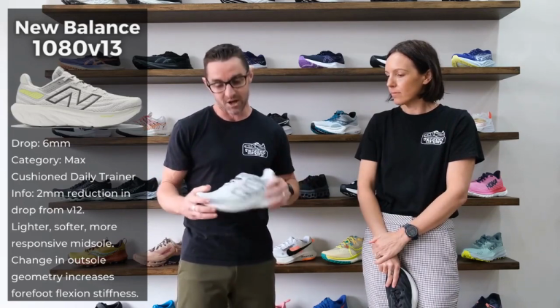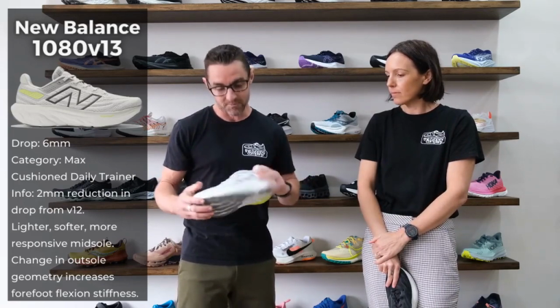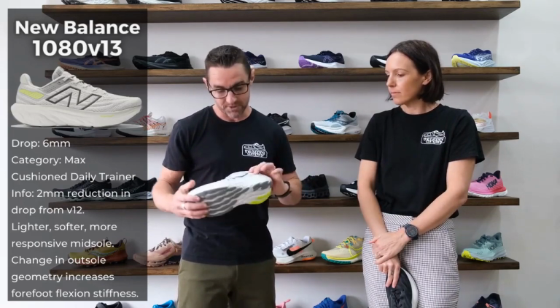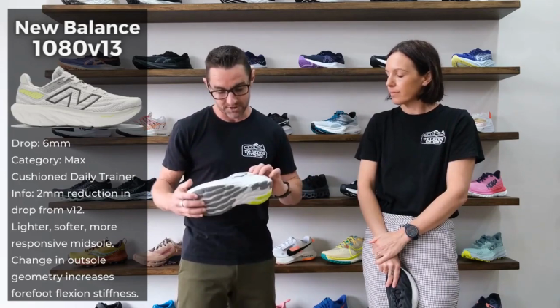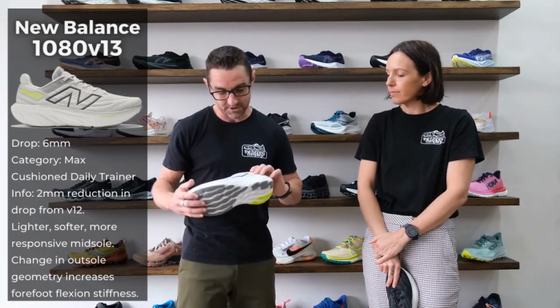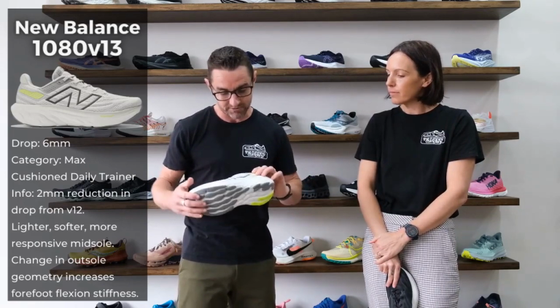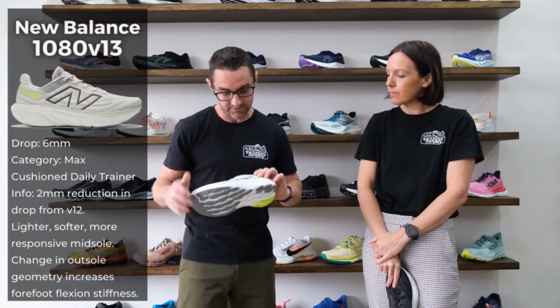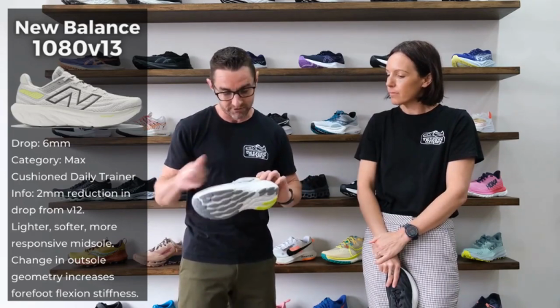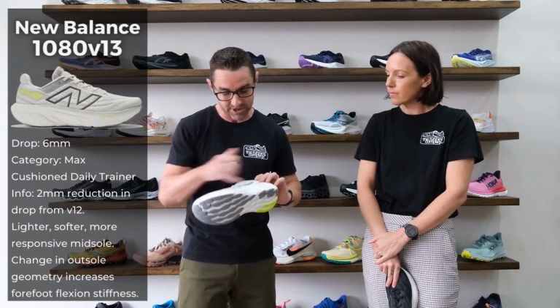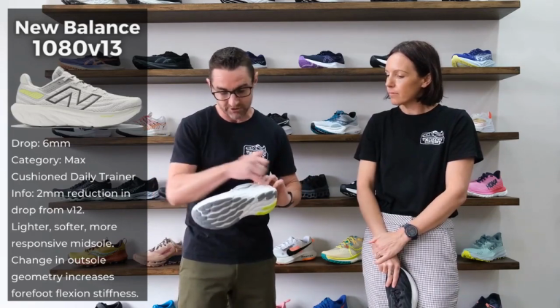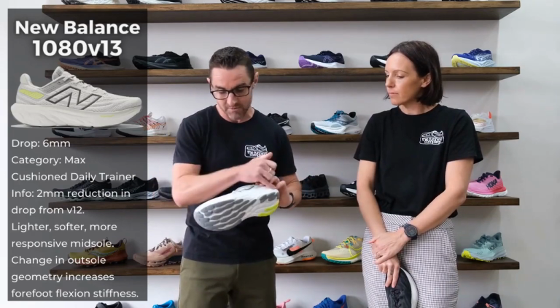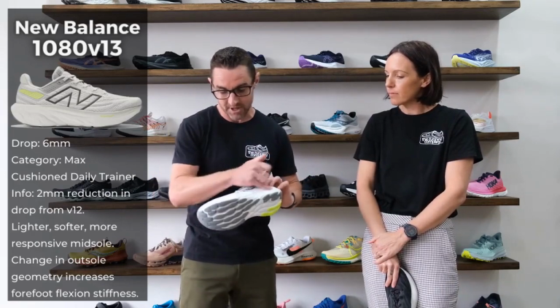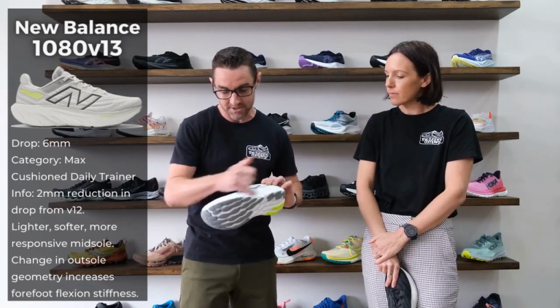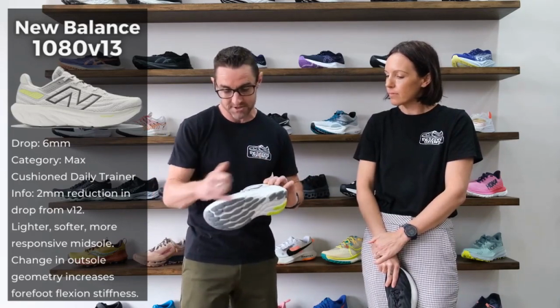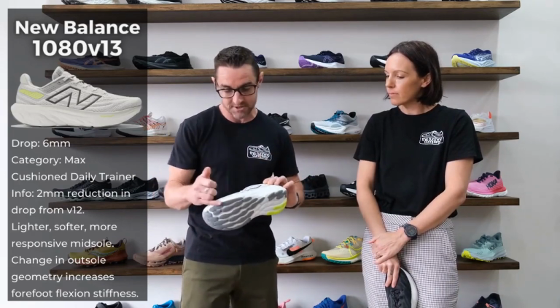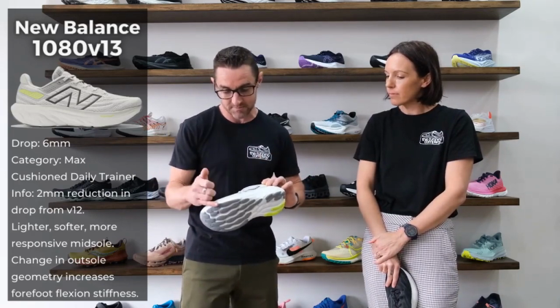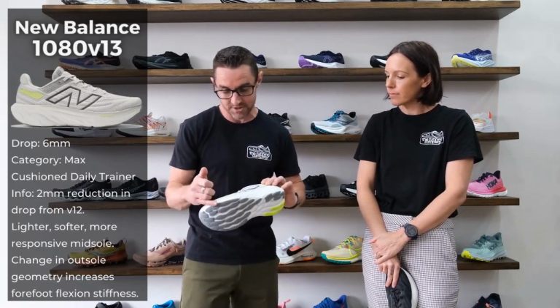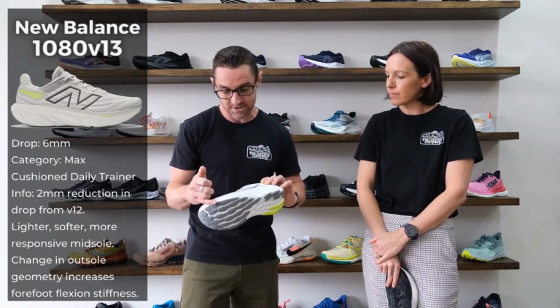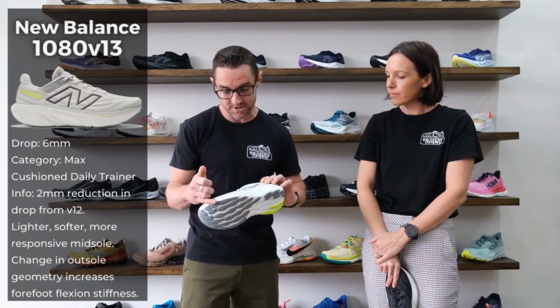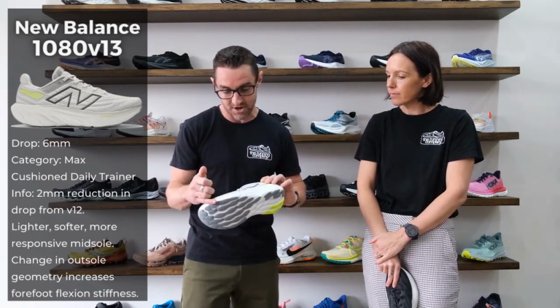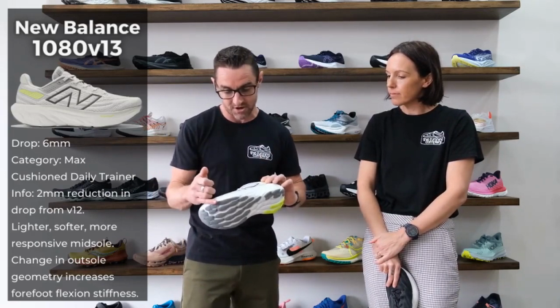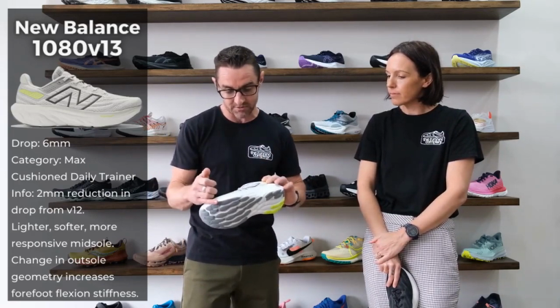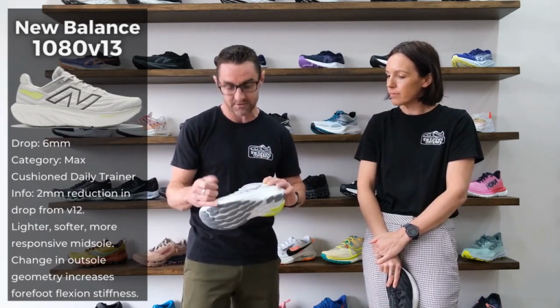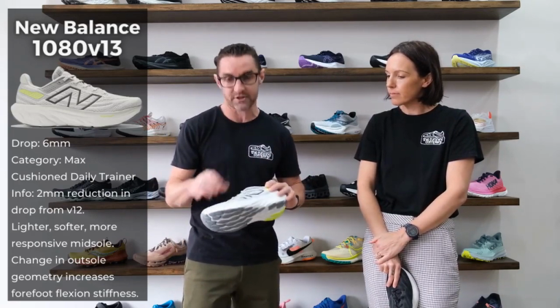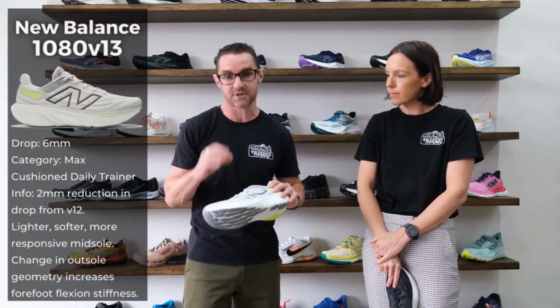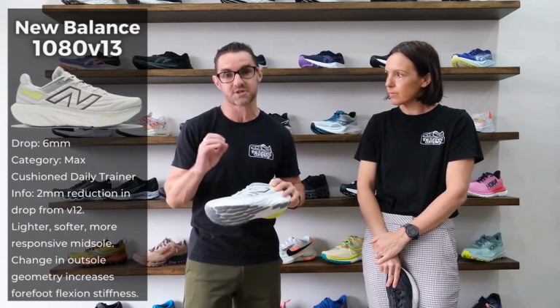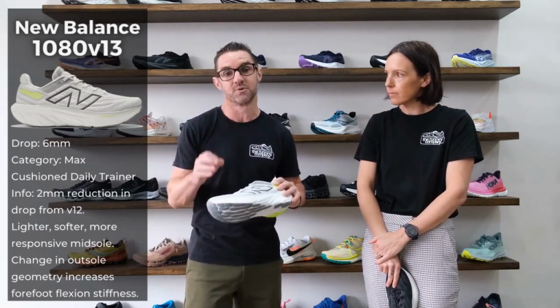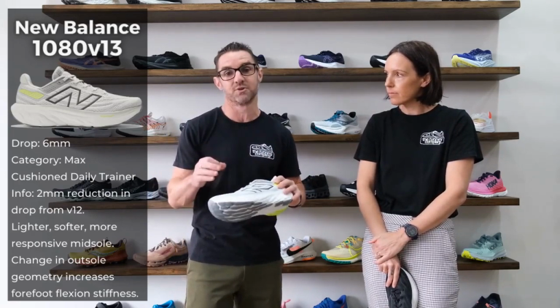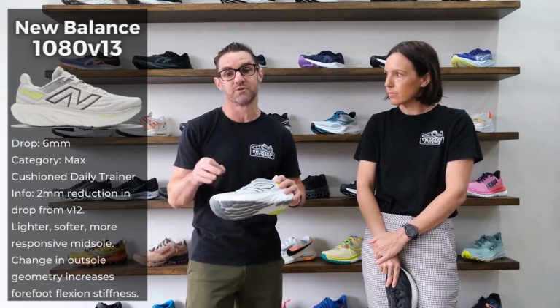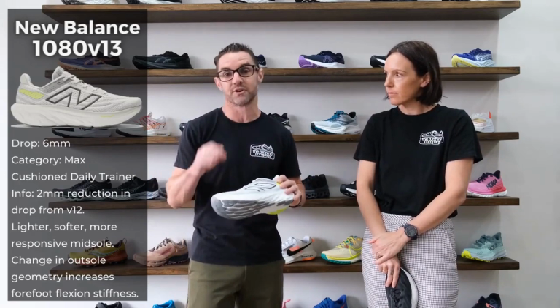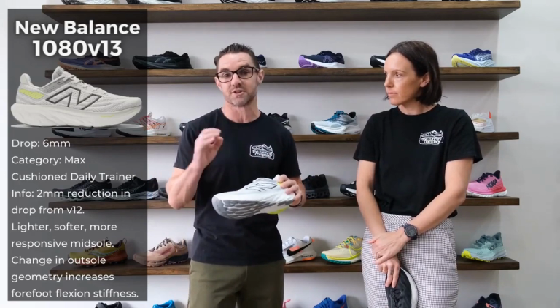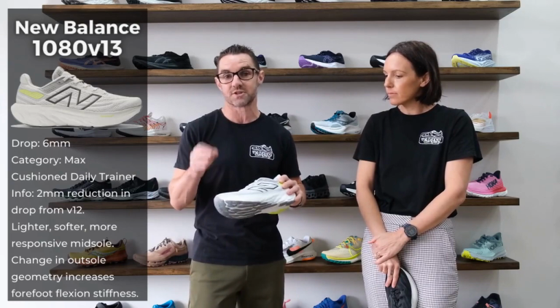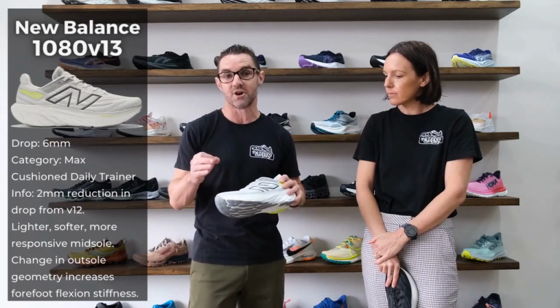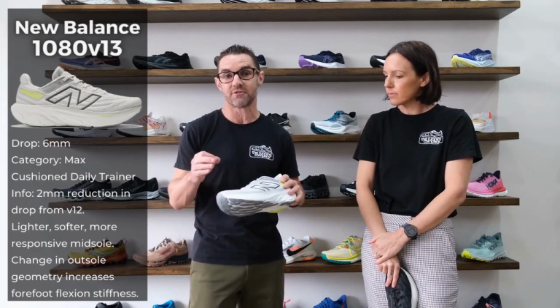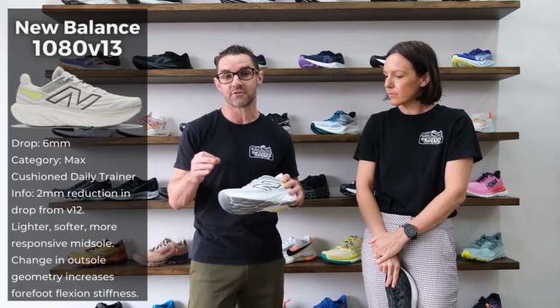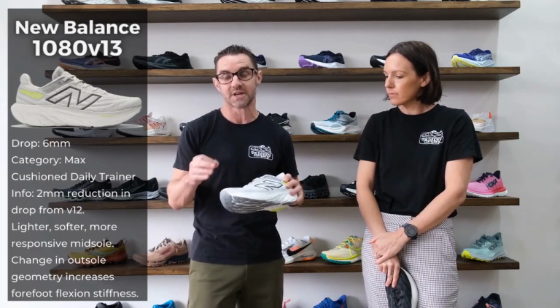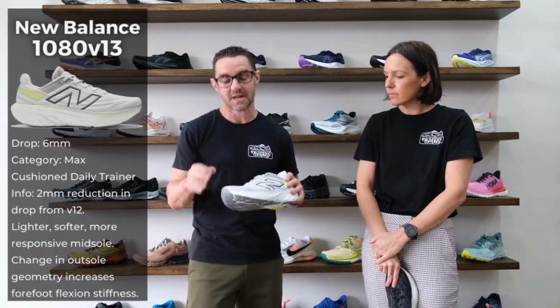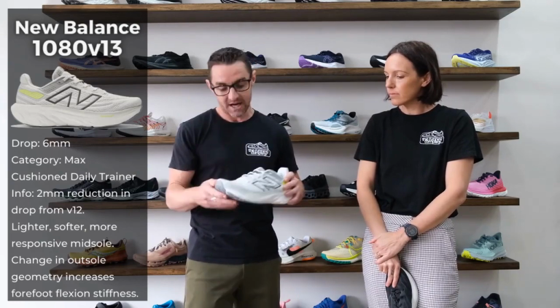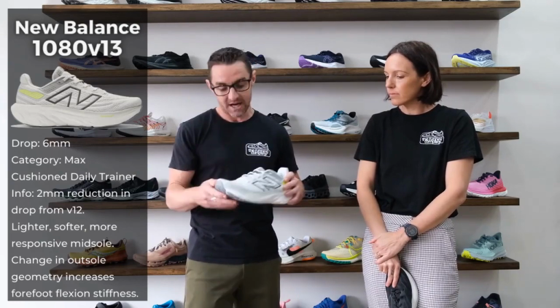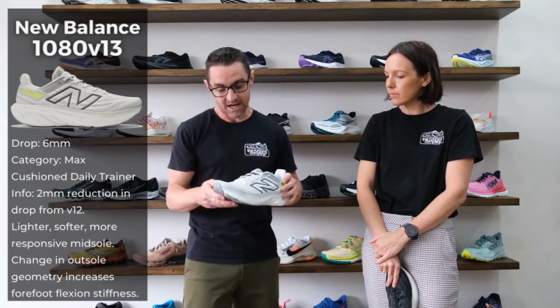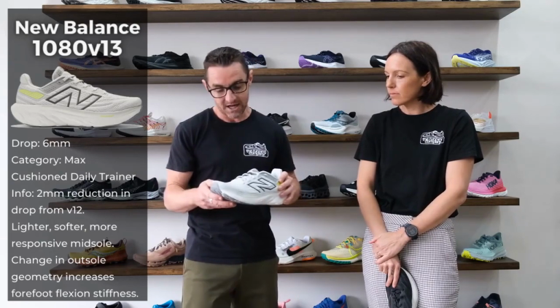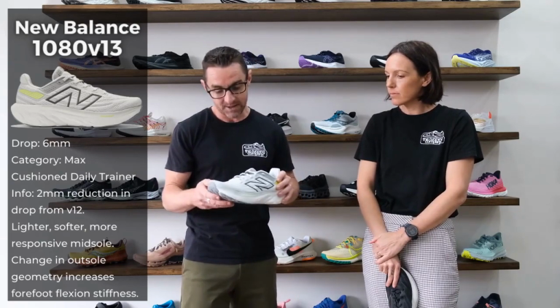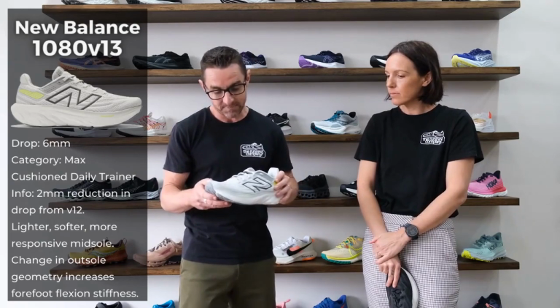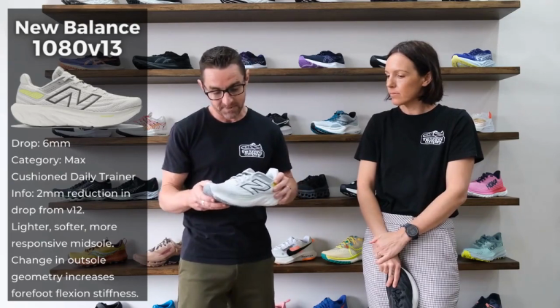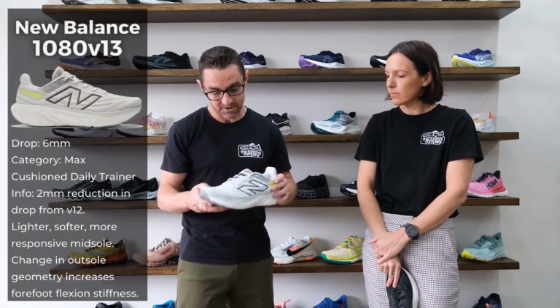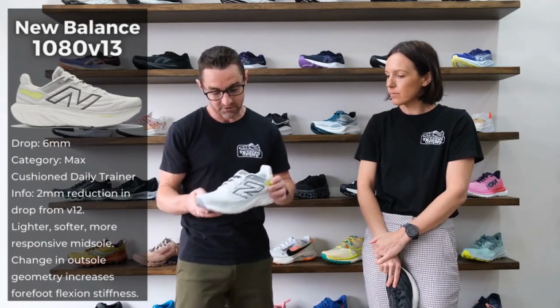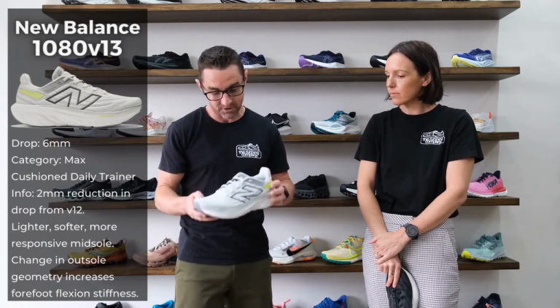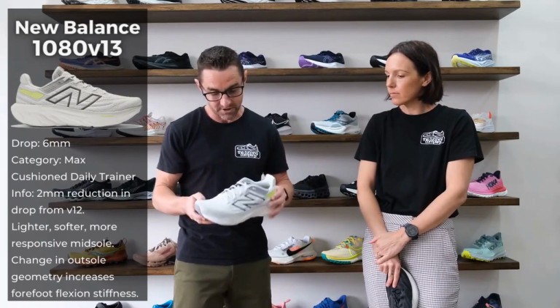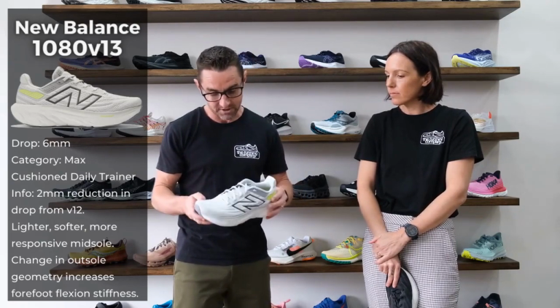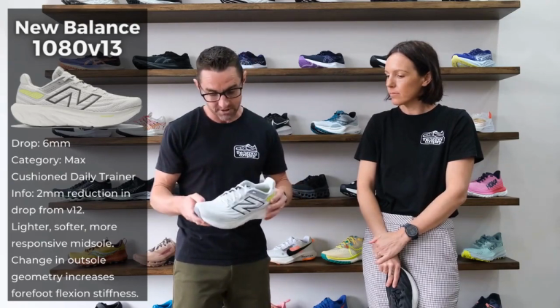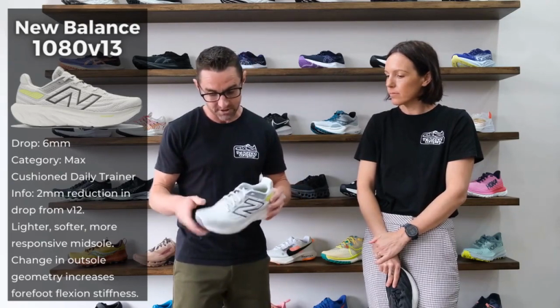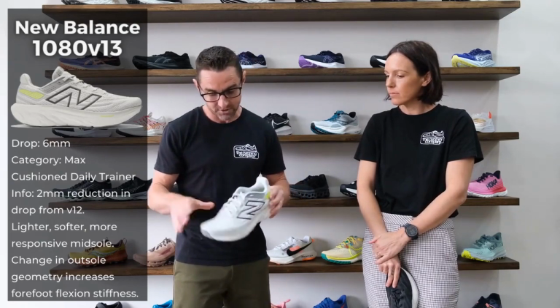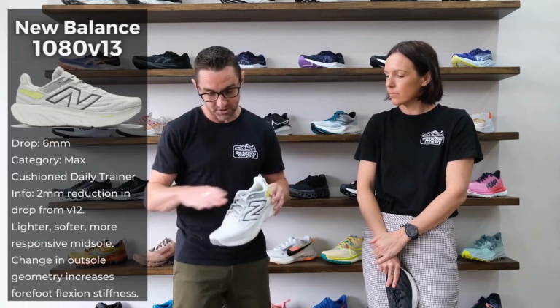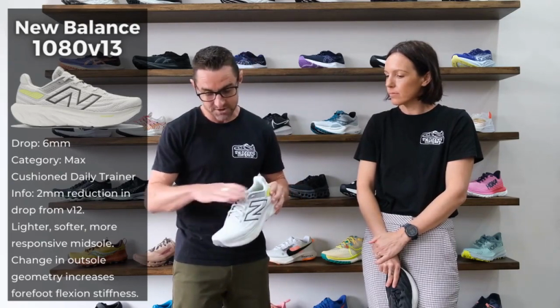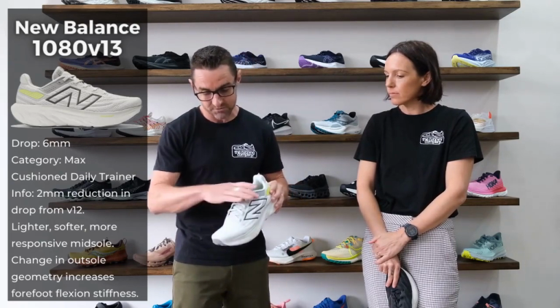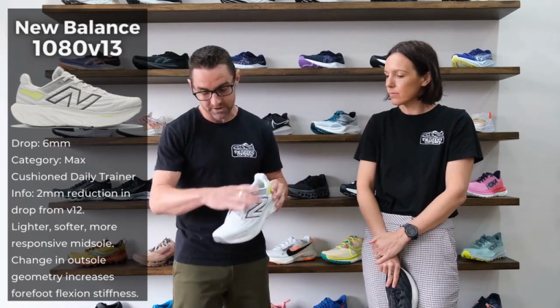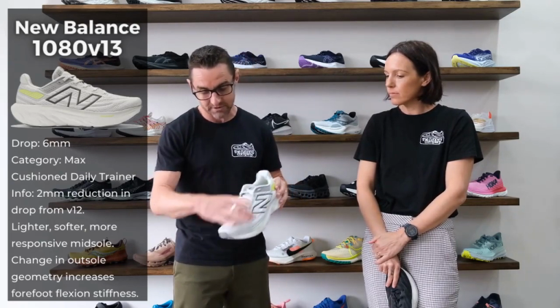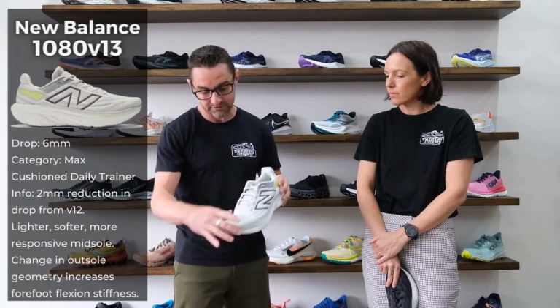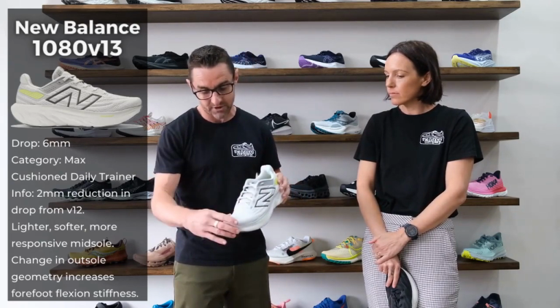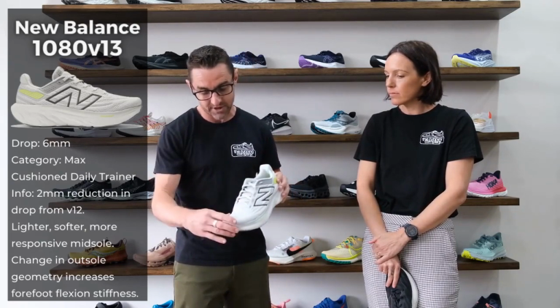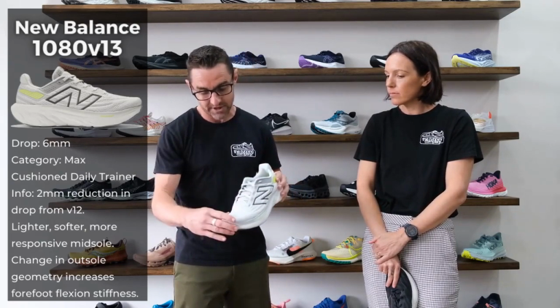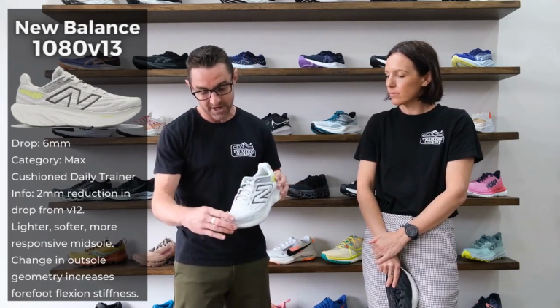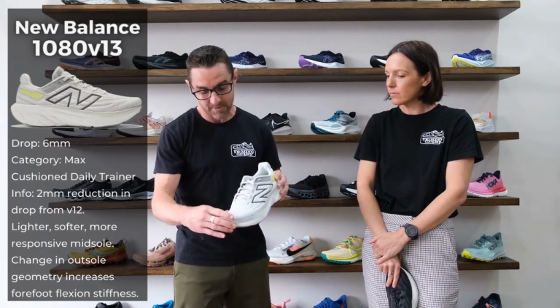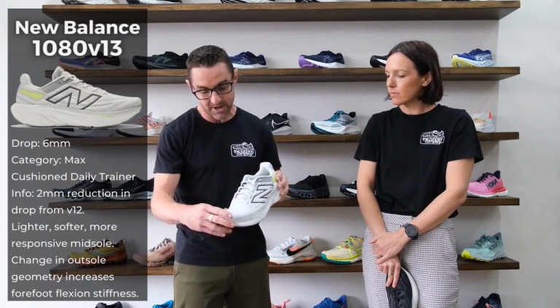The Fresh Foam X midsole is very smooth and very soft. You've got a nice, redefined upper.